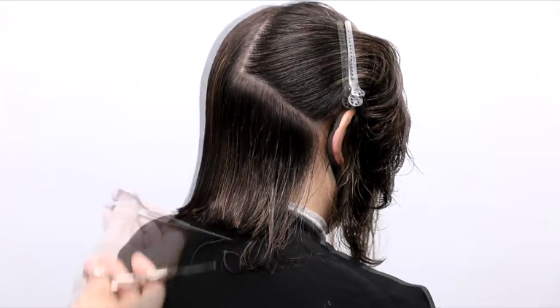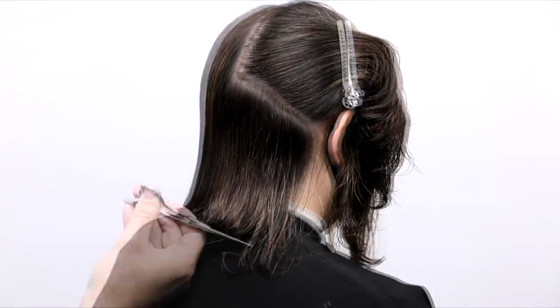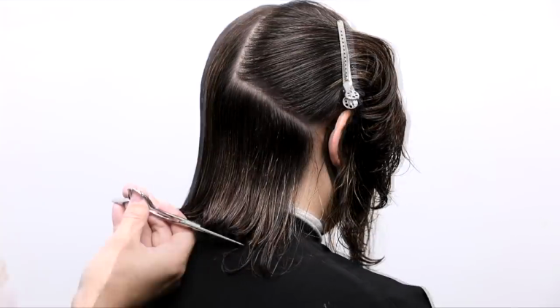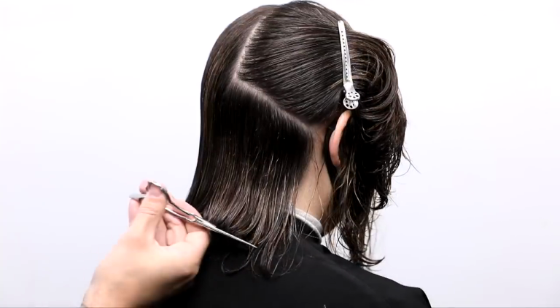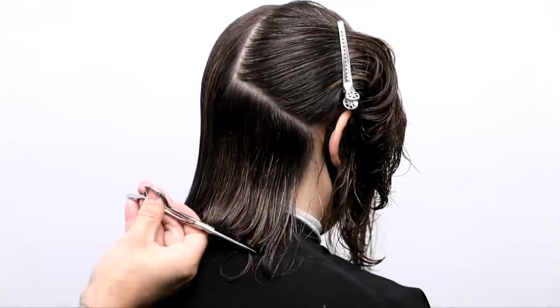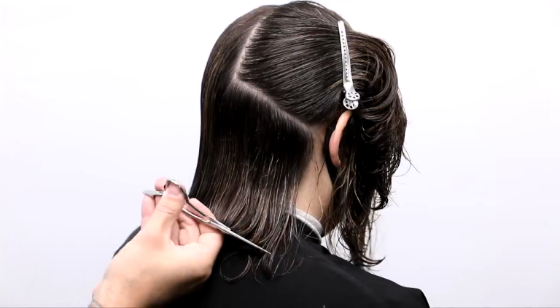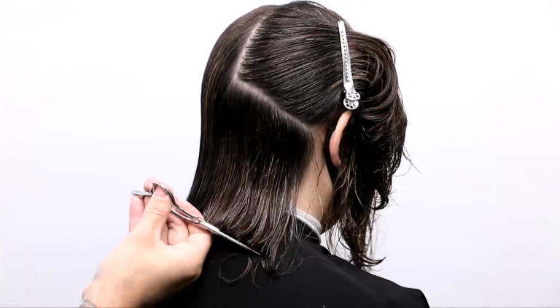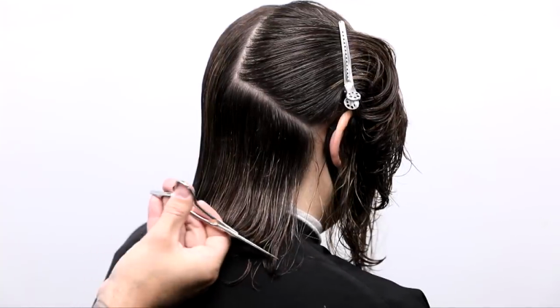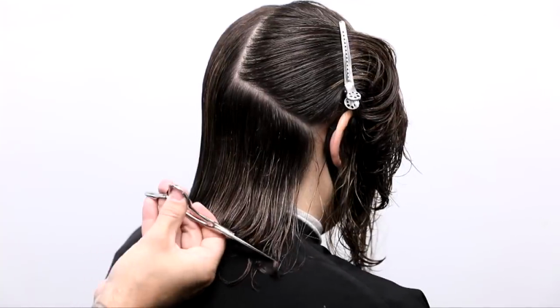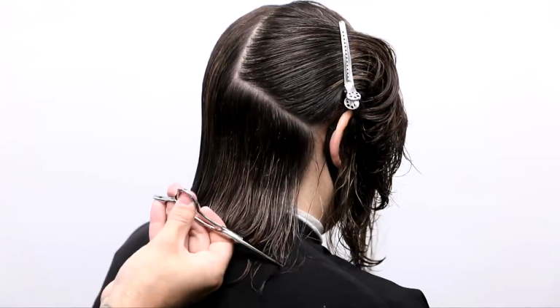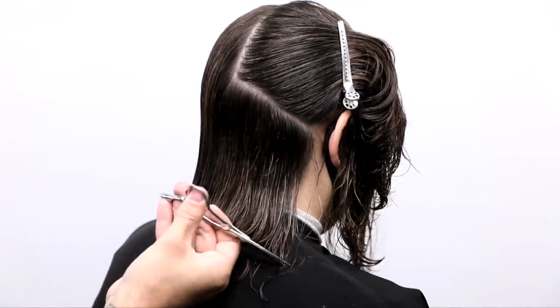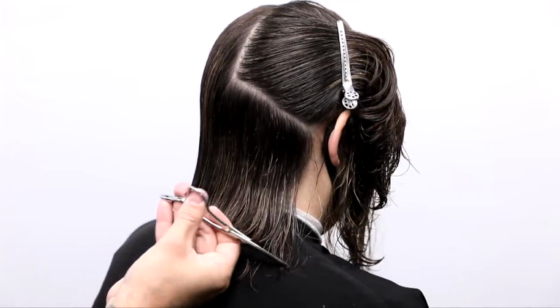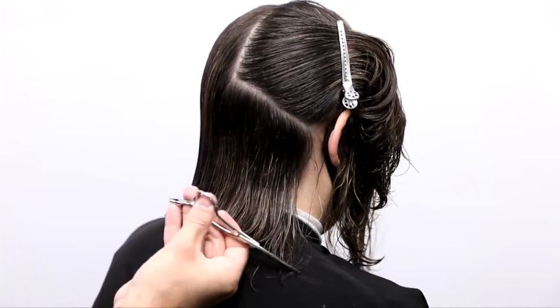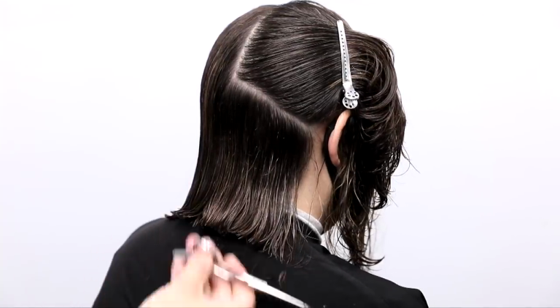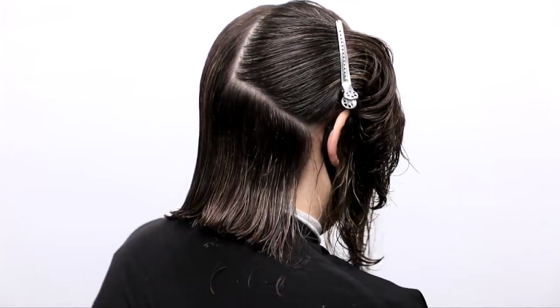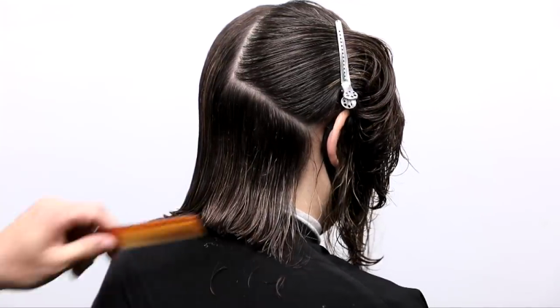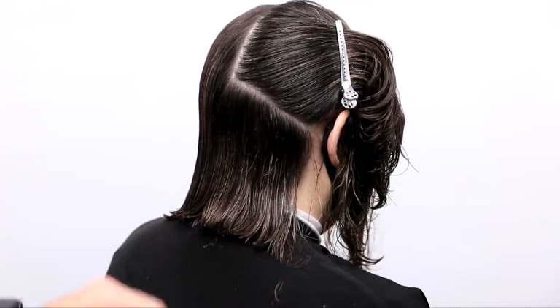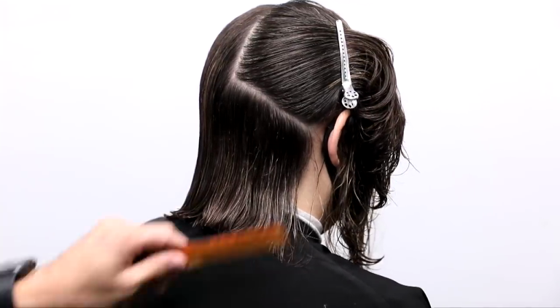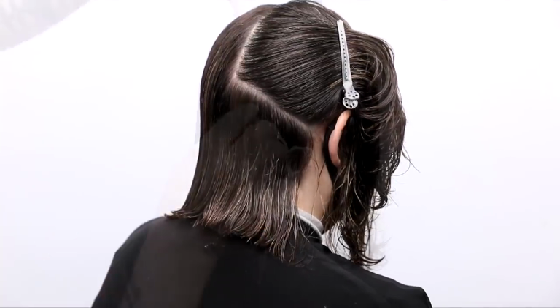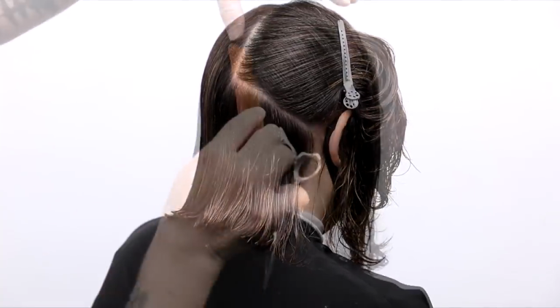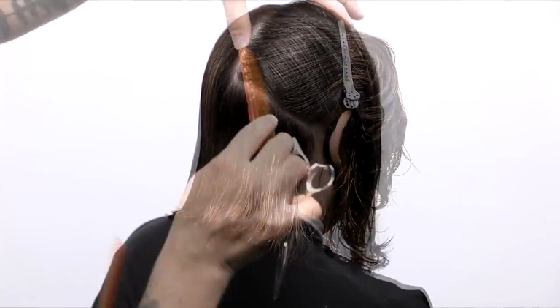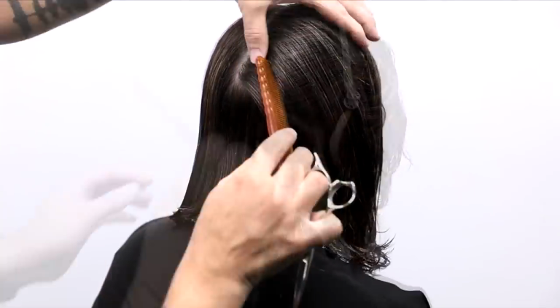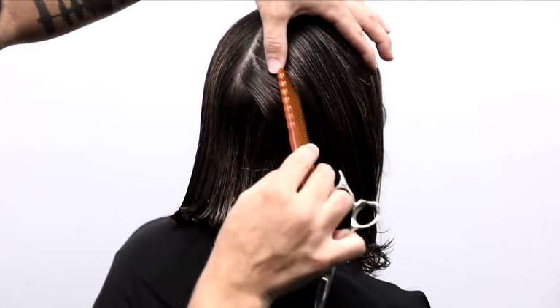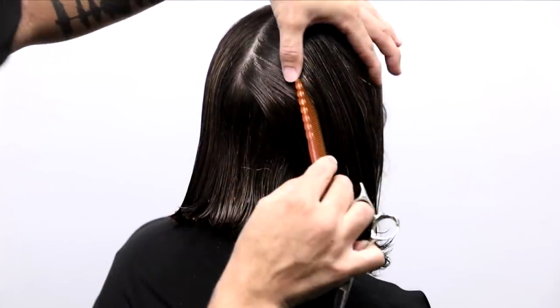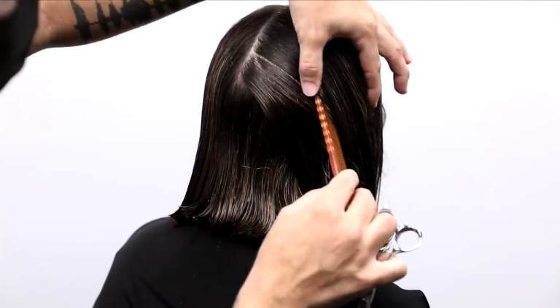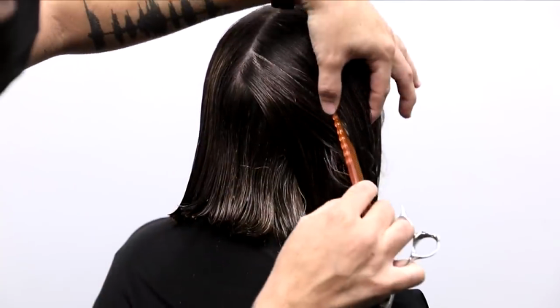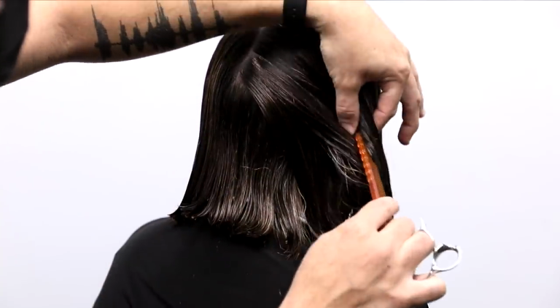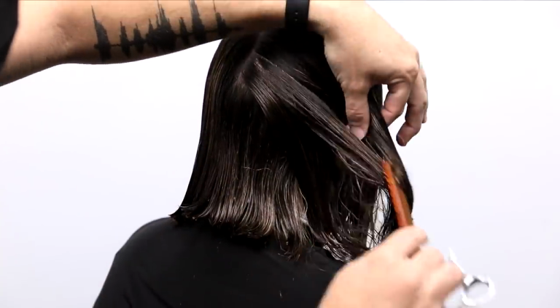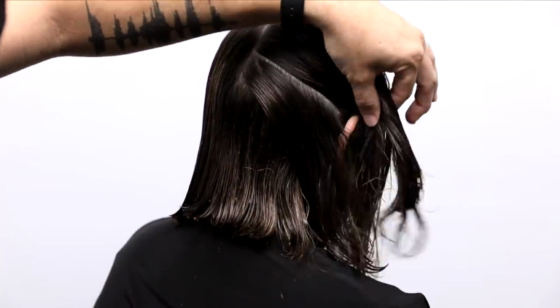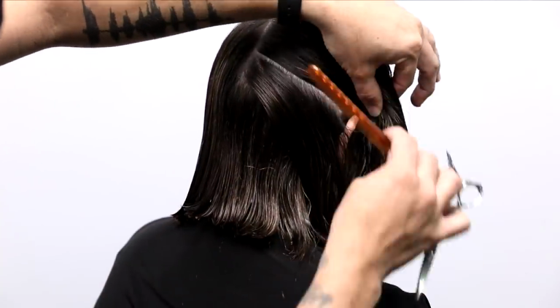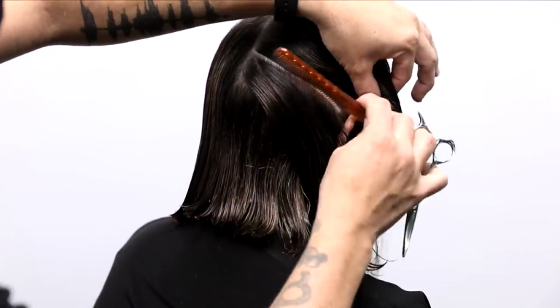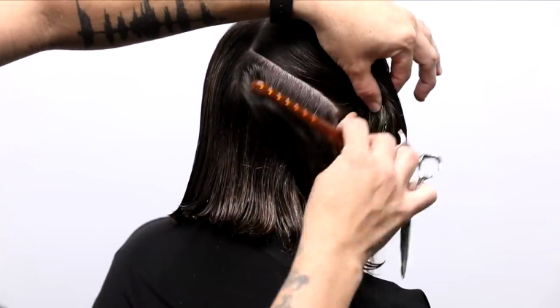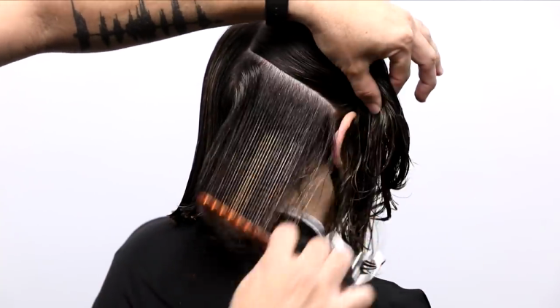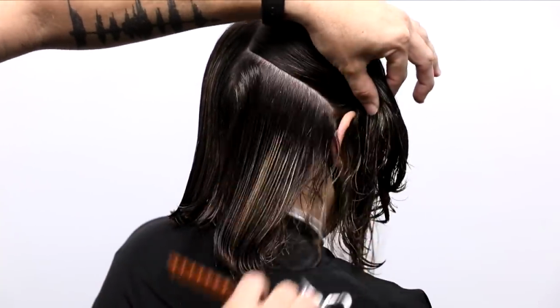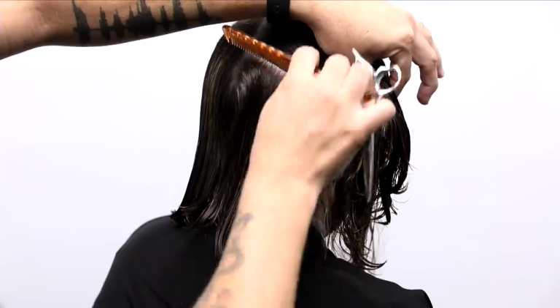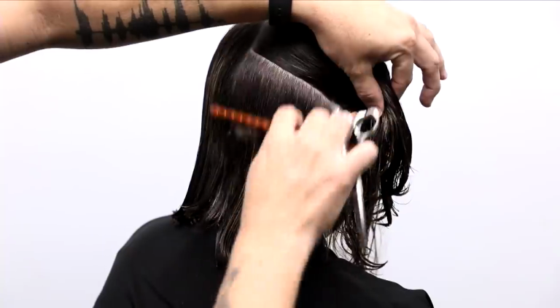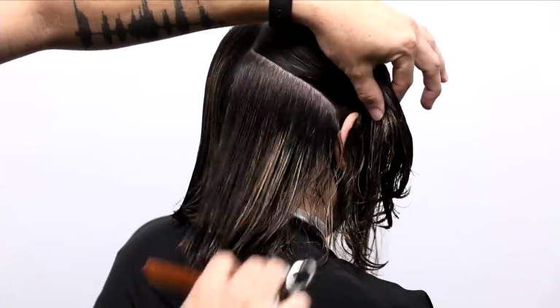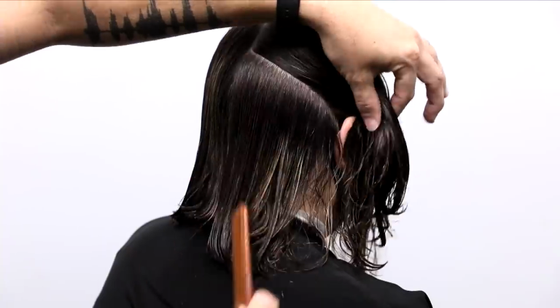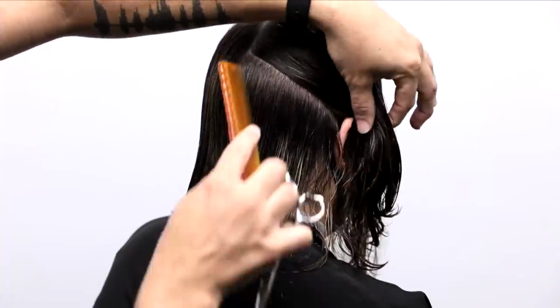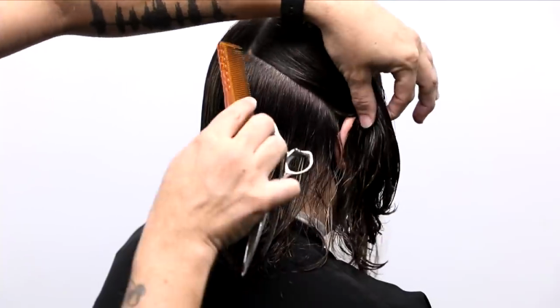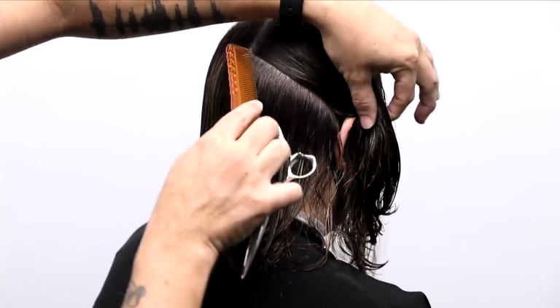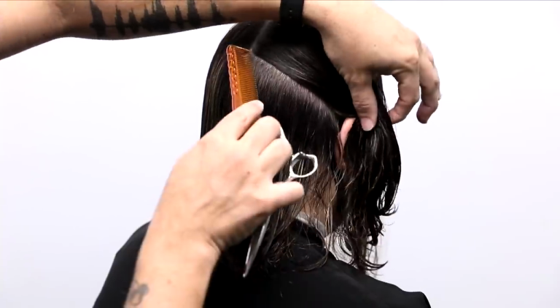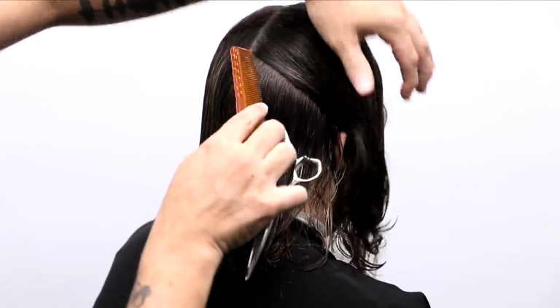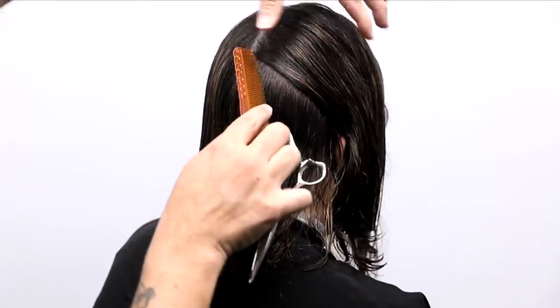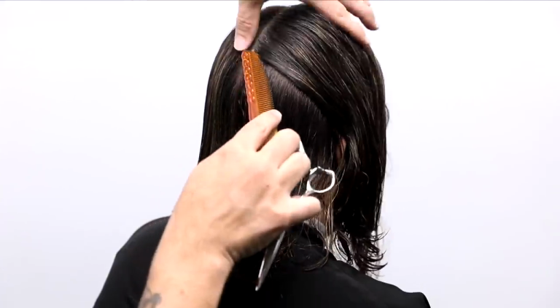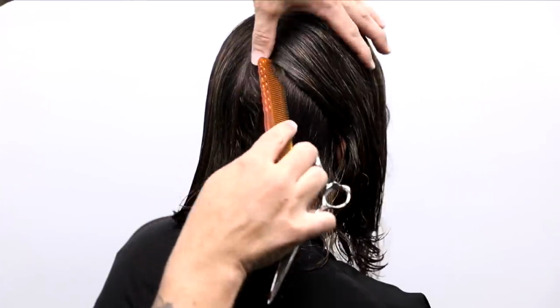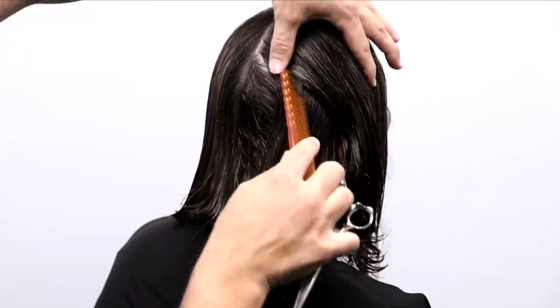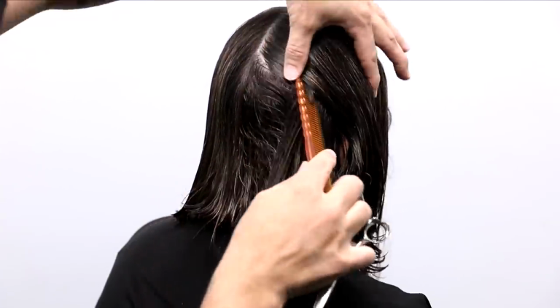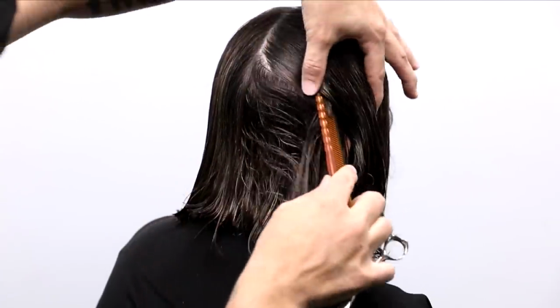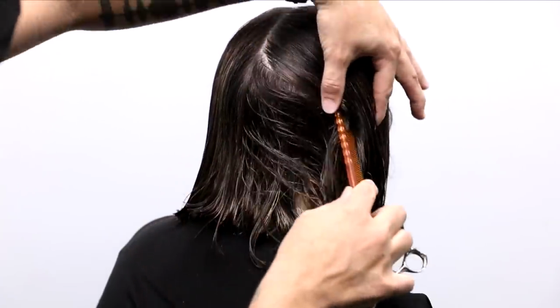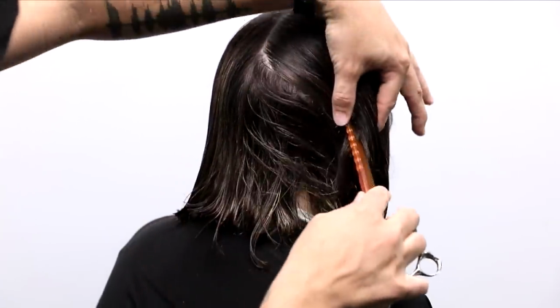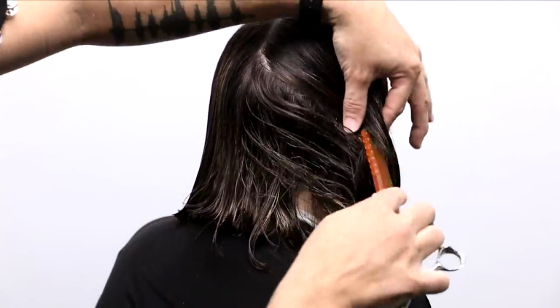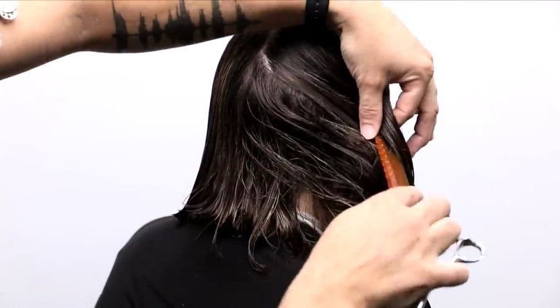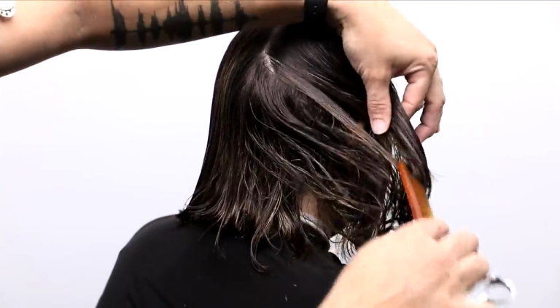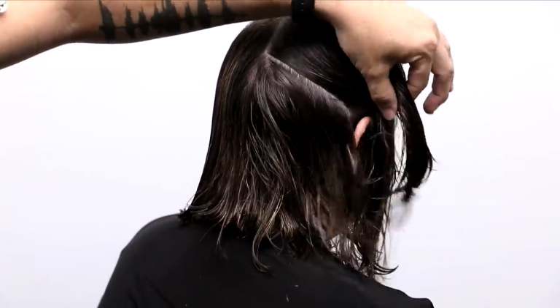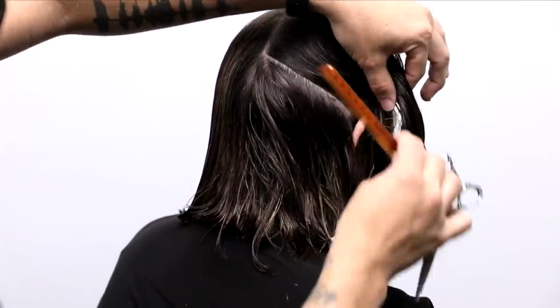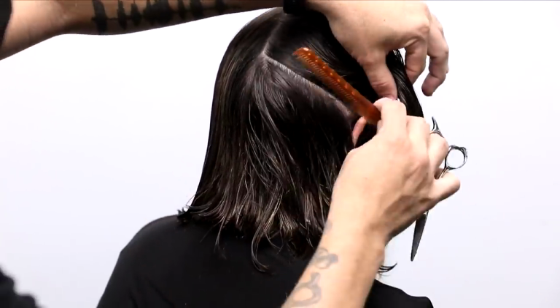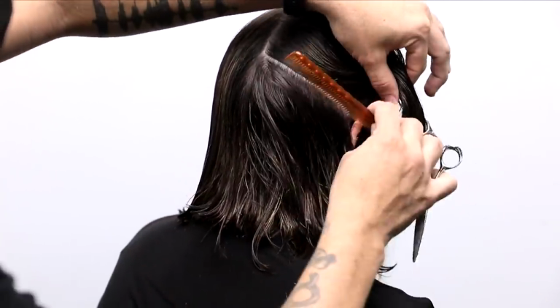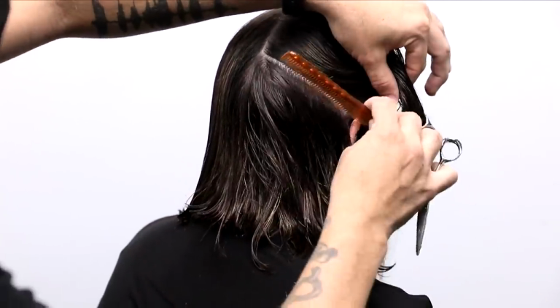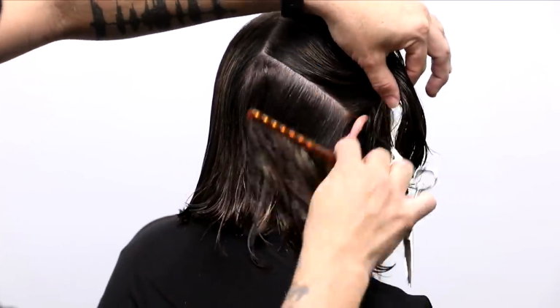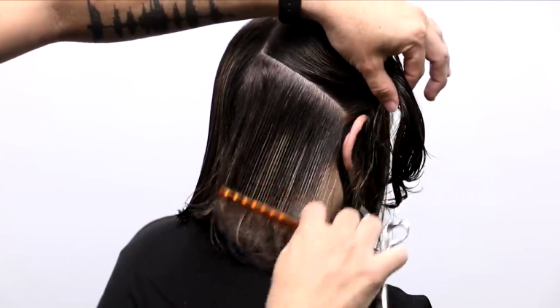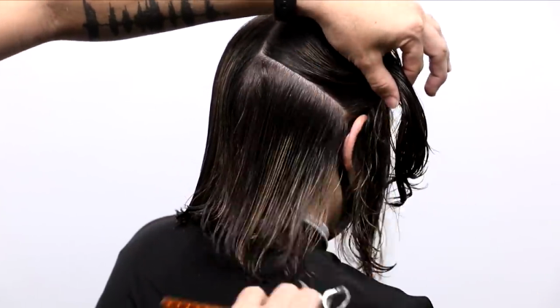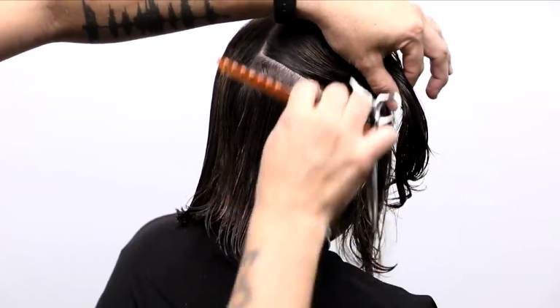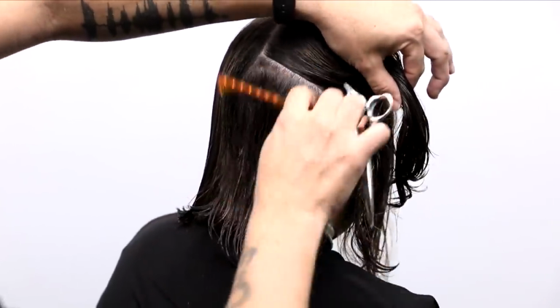So here we go — I'm going to cut through the top. Once I get to that crown area, I'll start to elevate and I'll start to travel around the head shape in my hands.